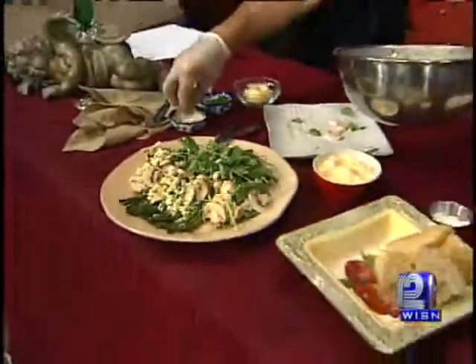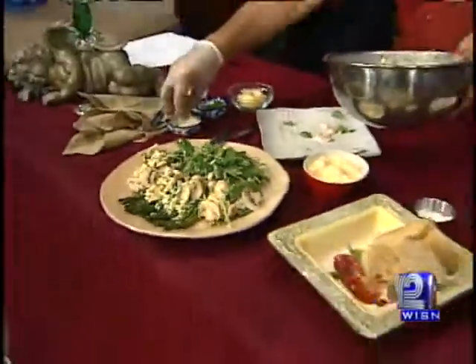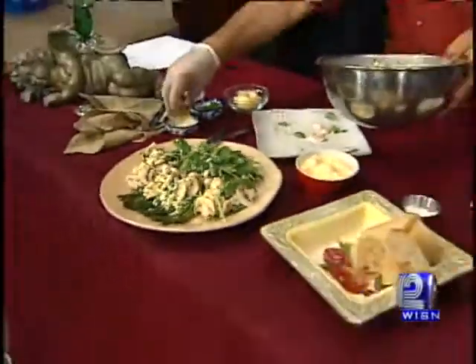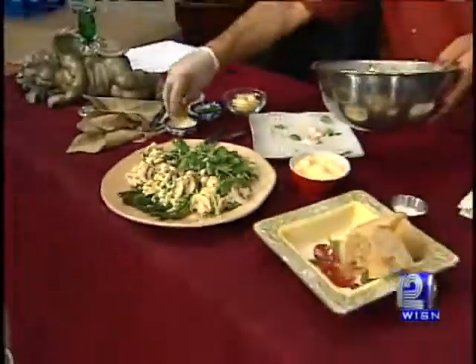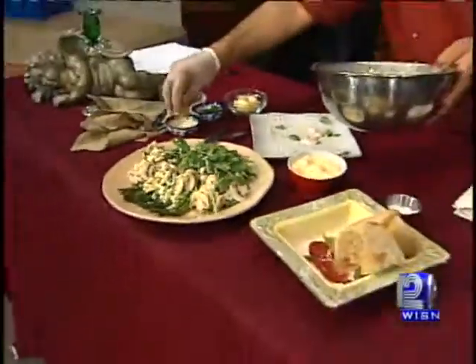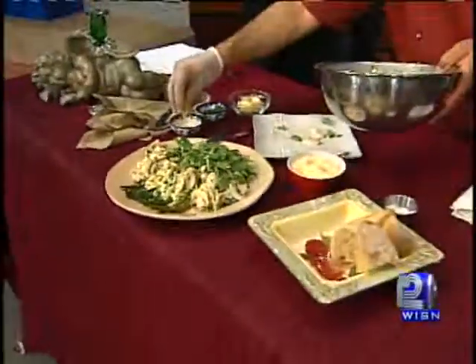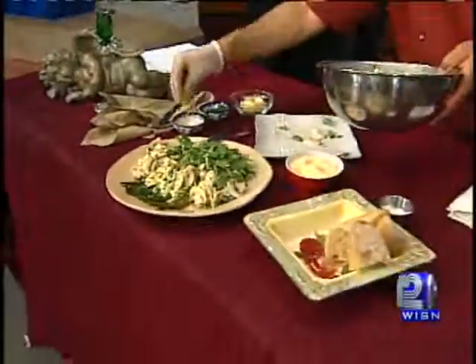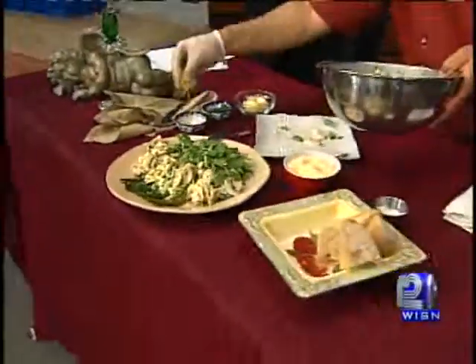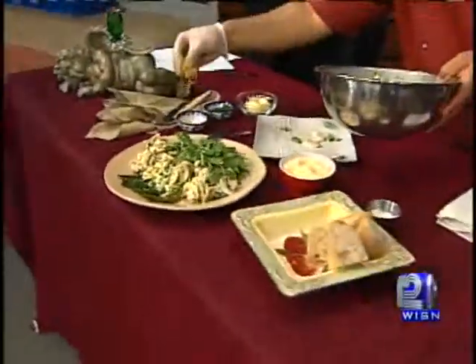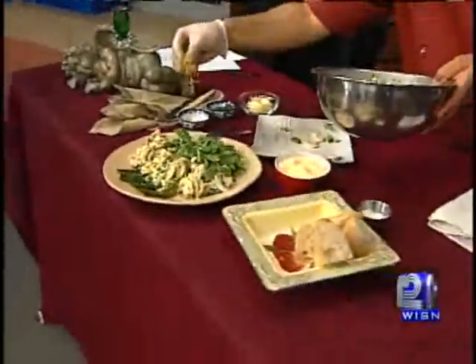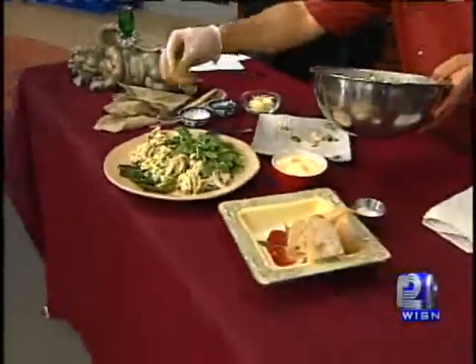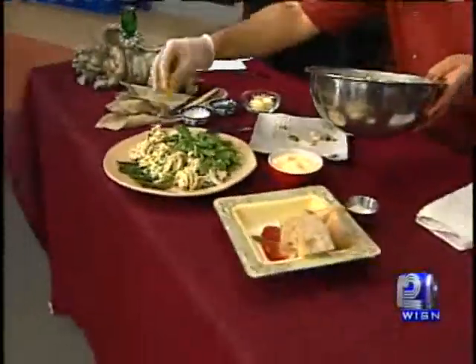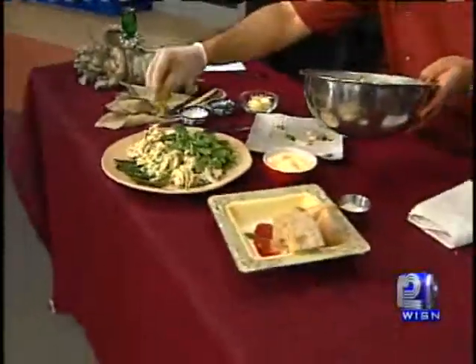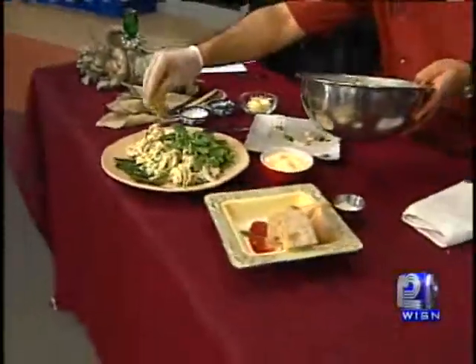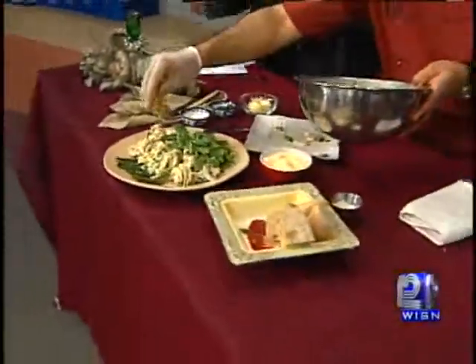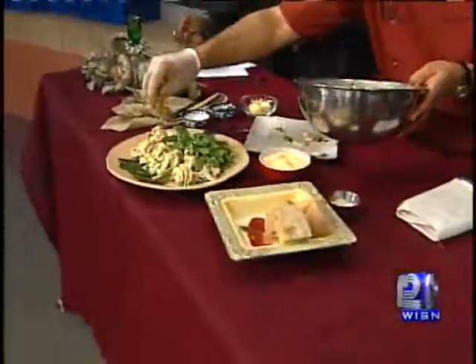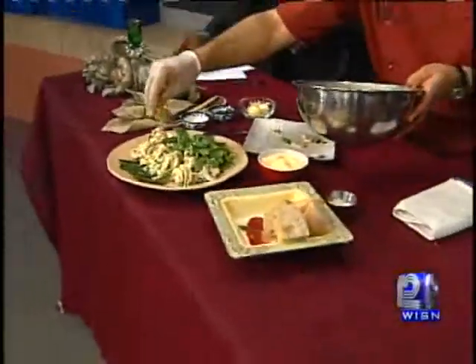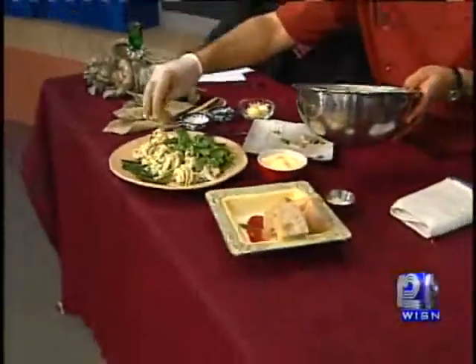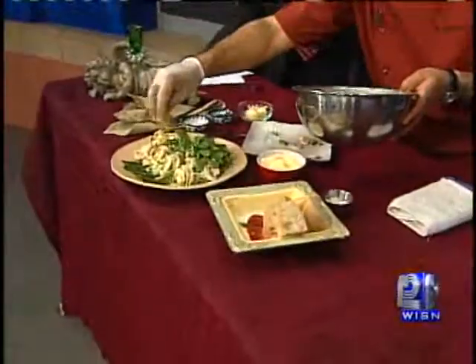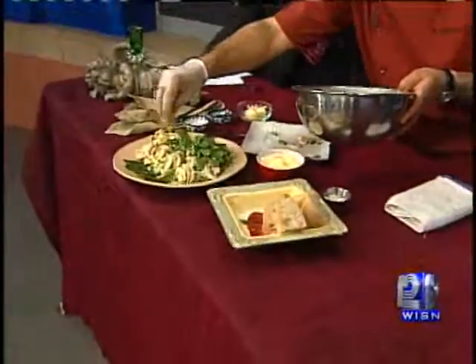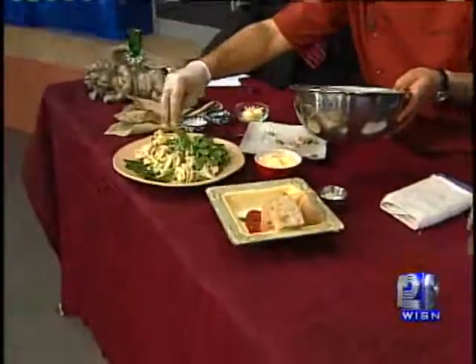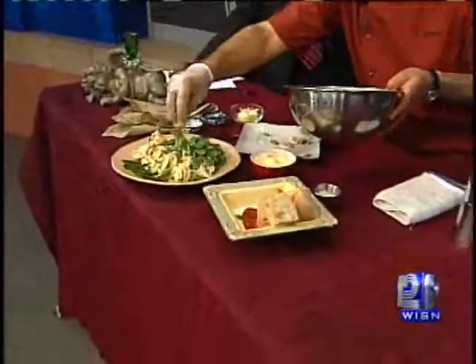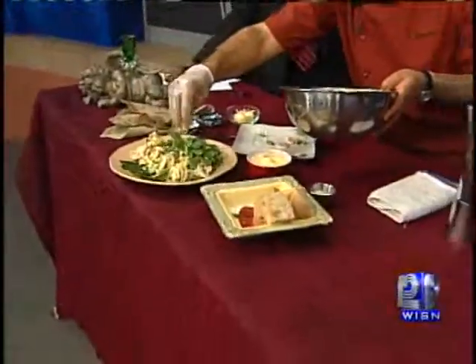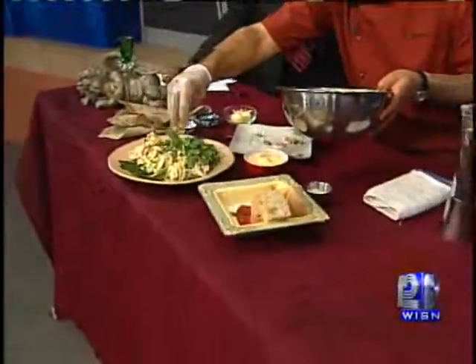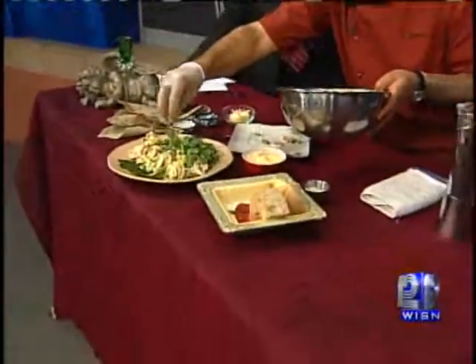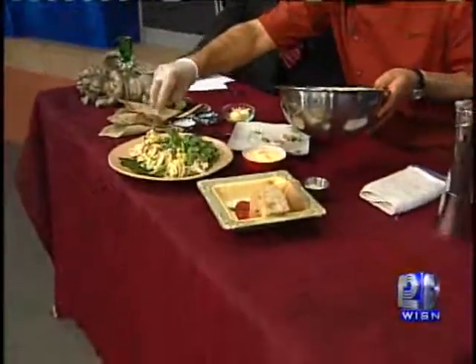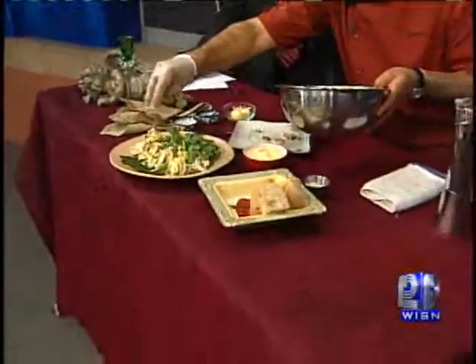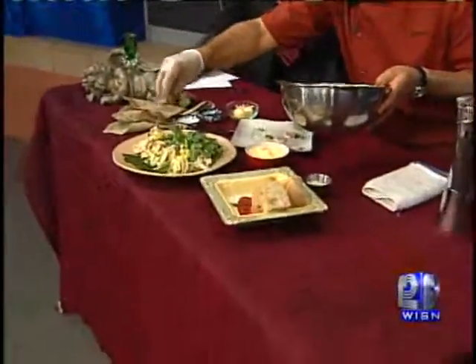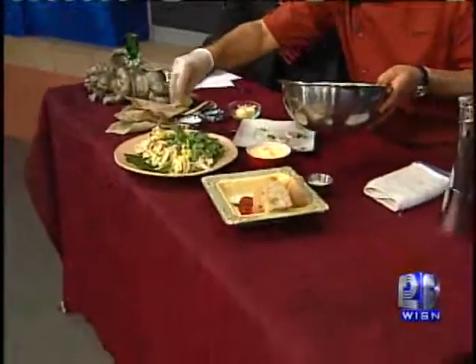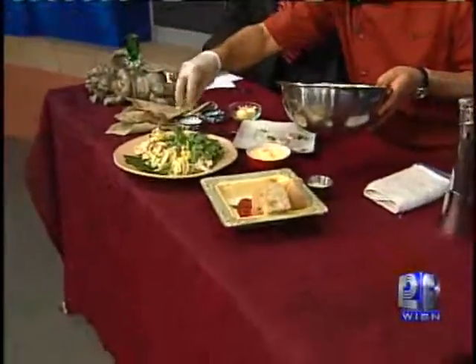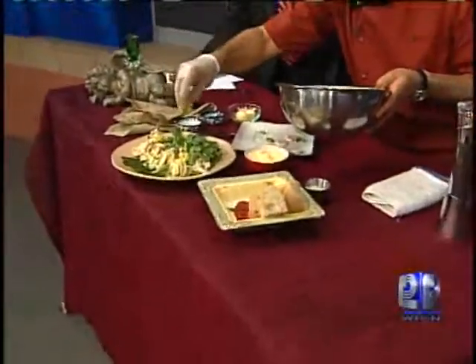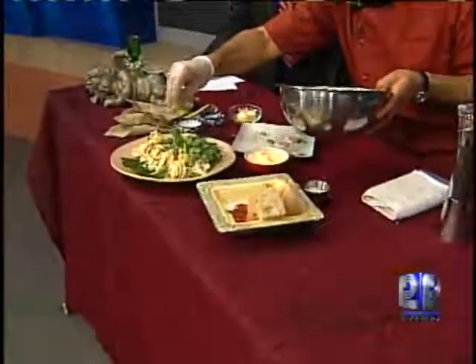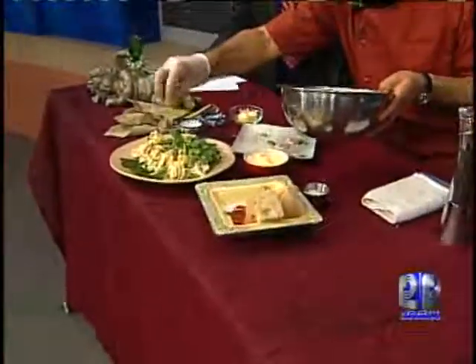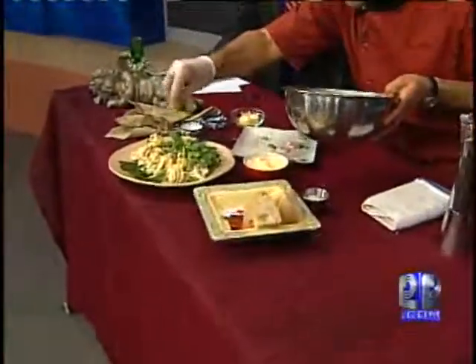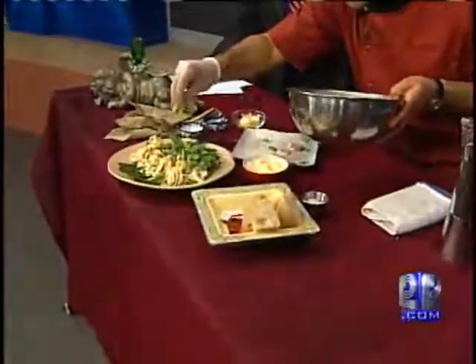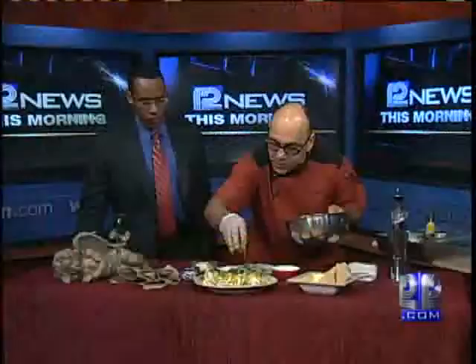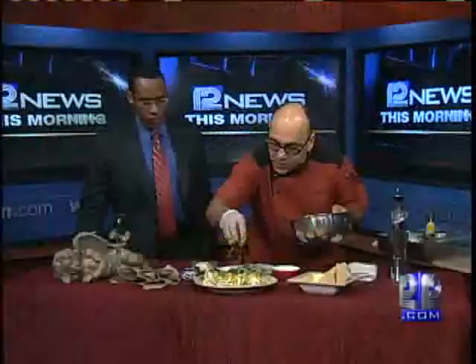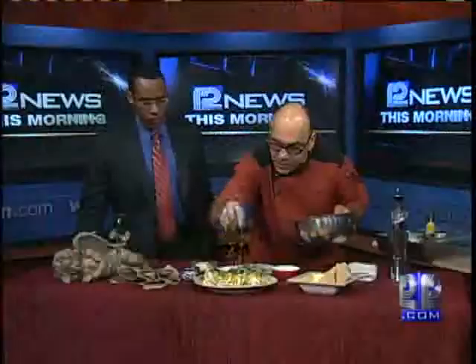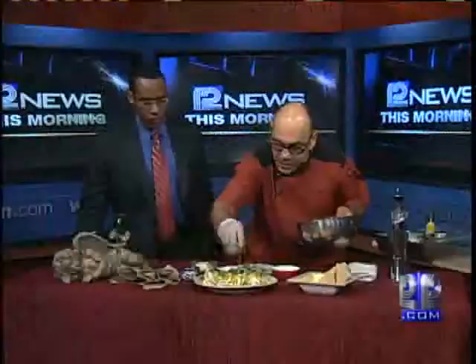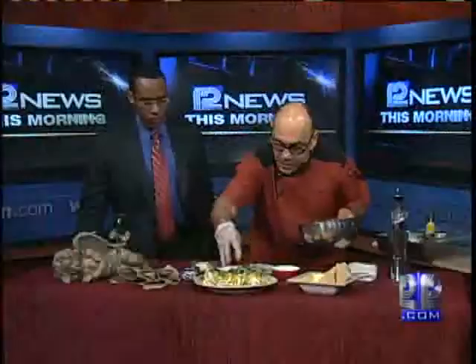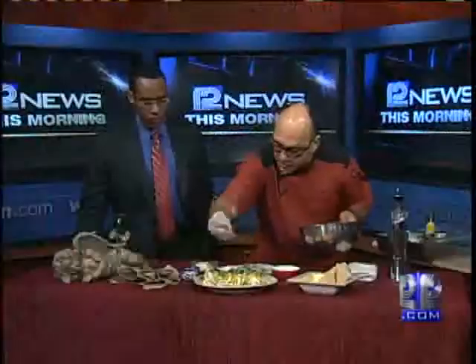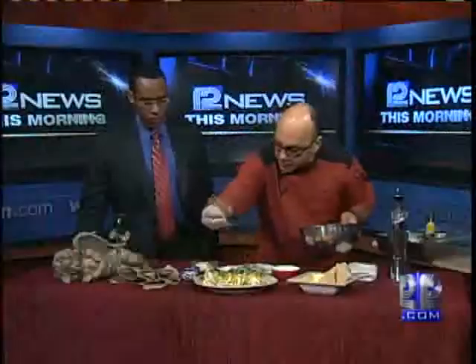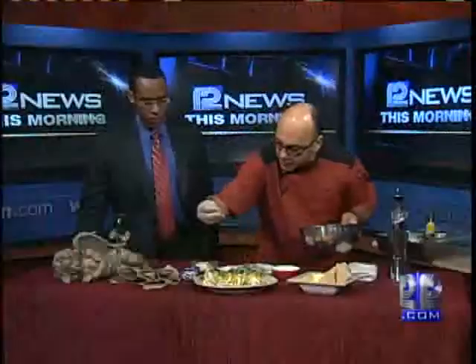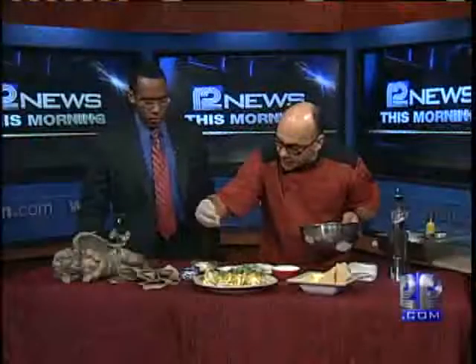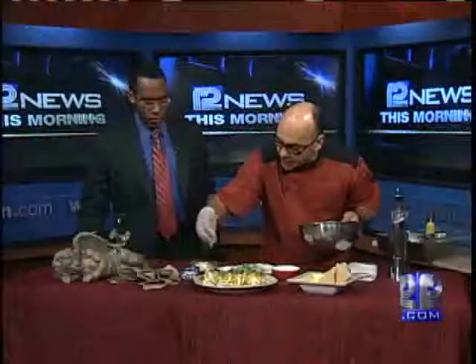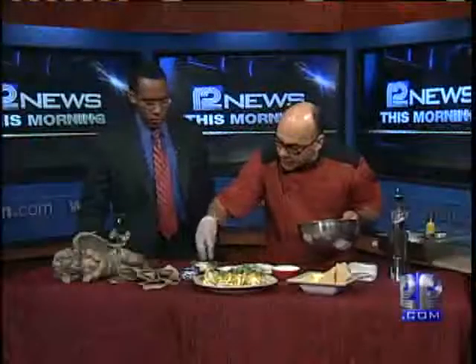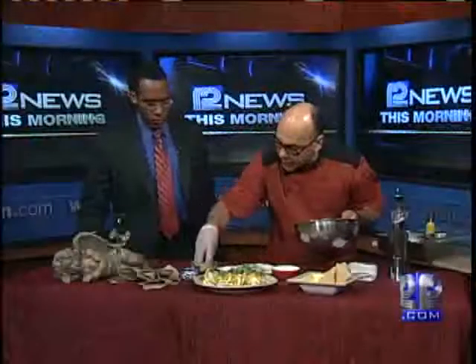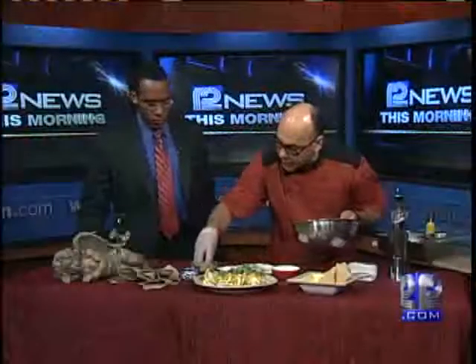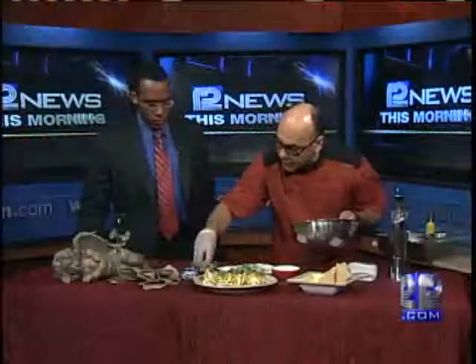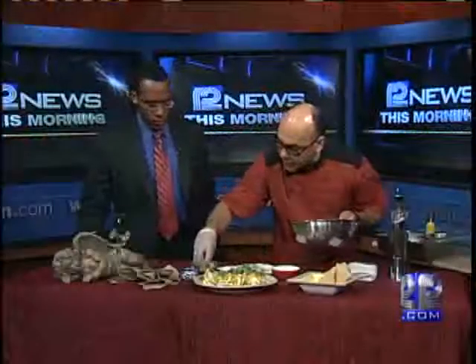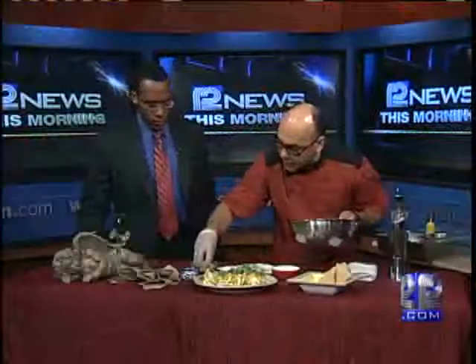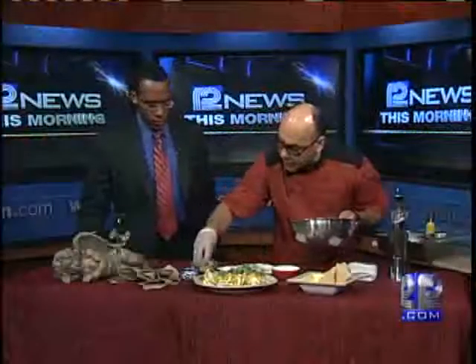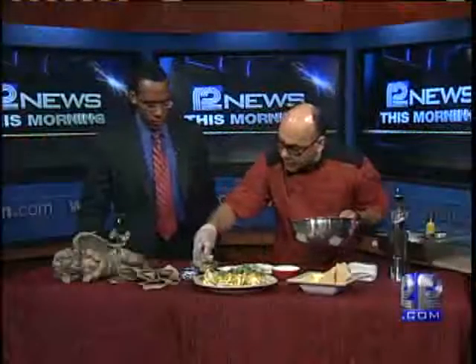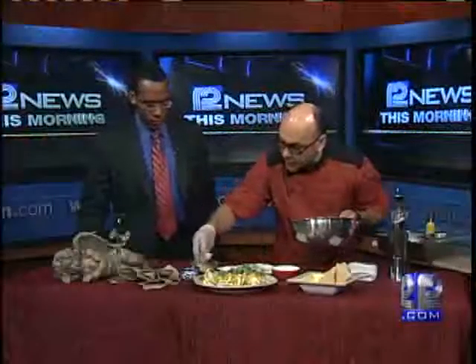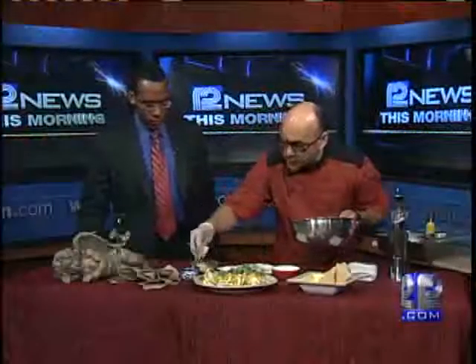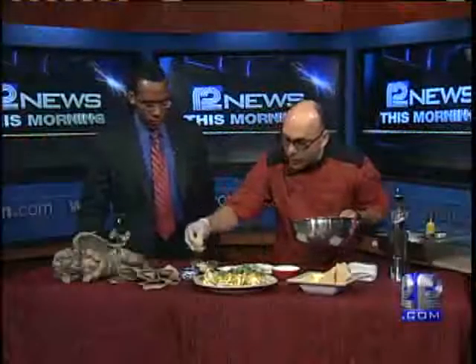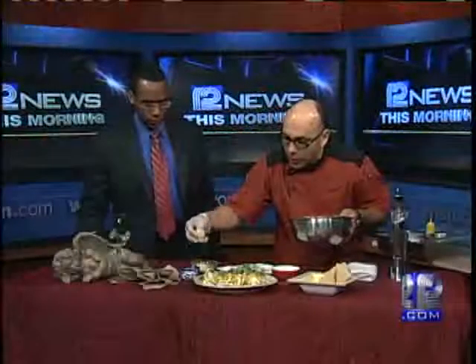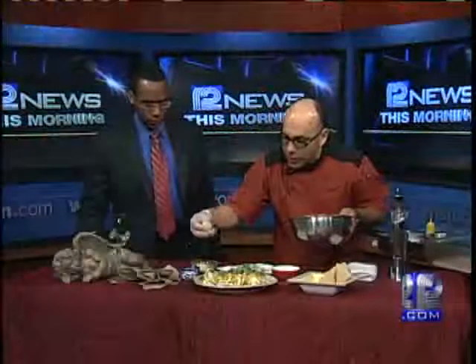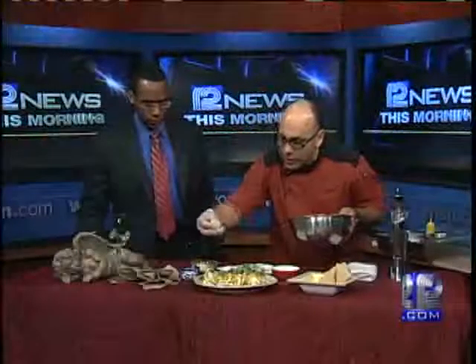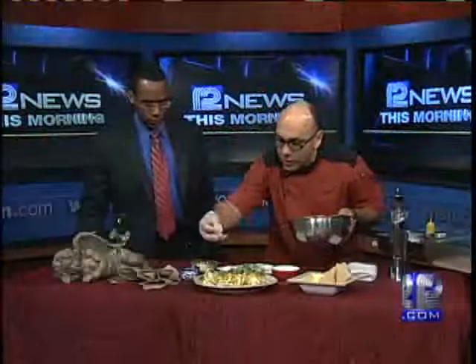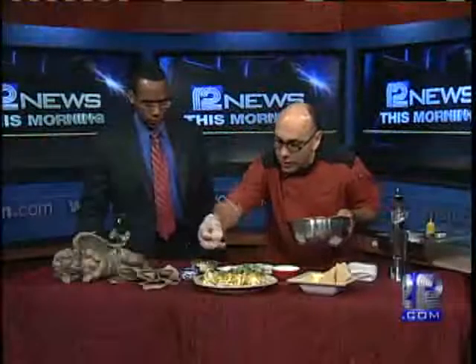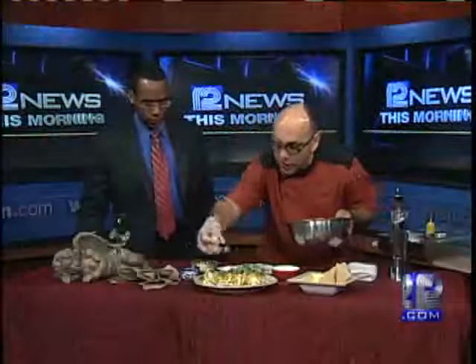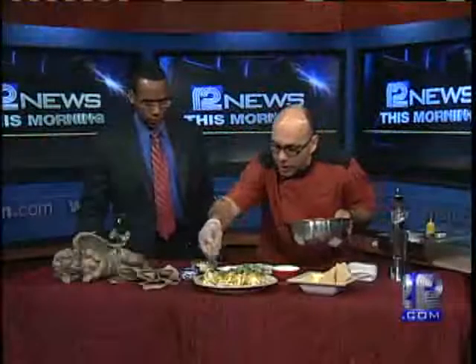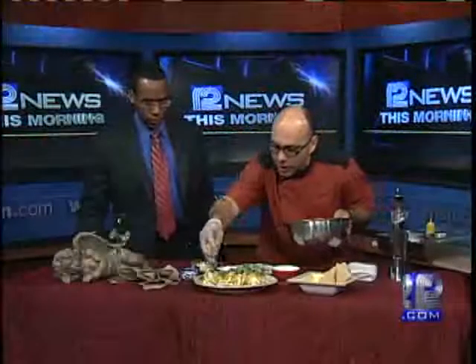That's beautiful, and the dressing you can do in advance actually. And some beautiful shaved Parmesan on top.